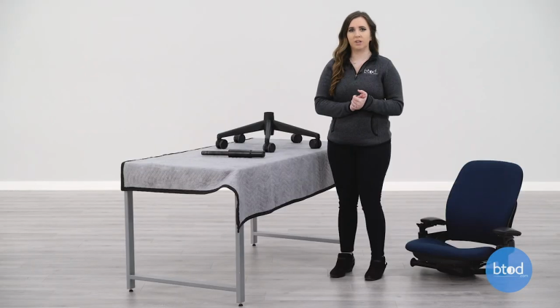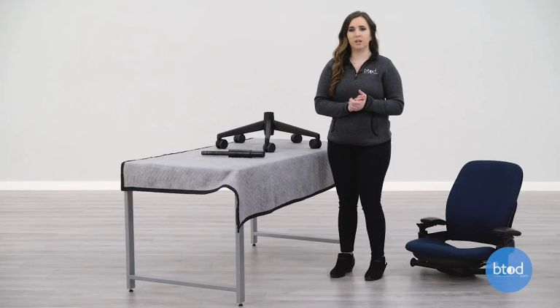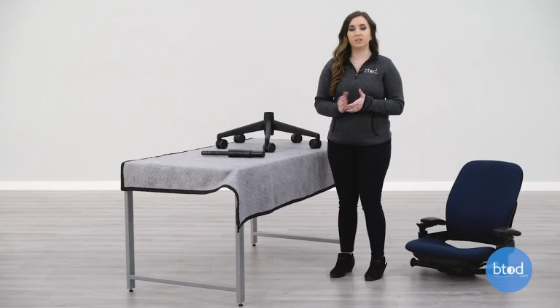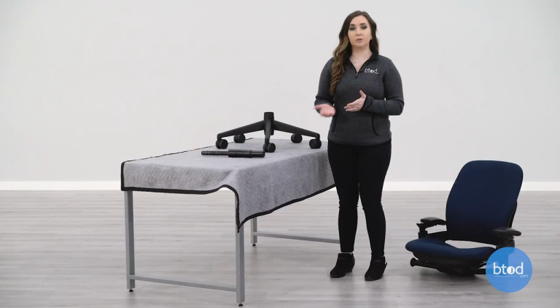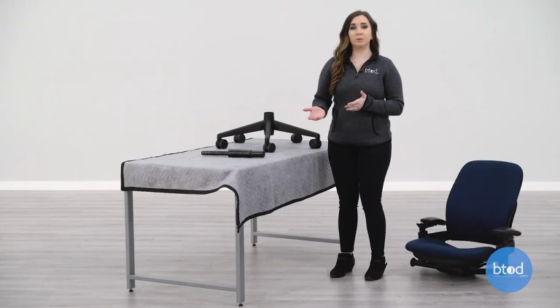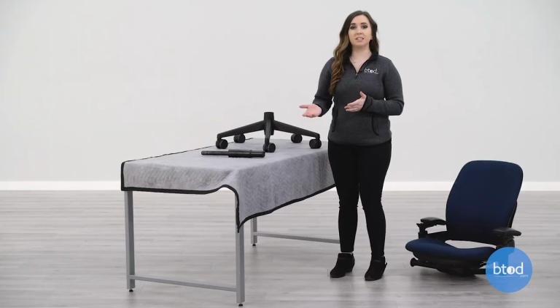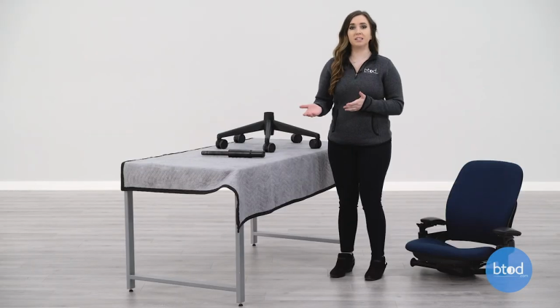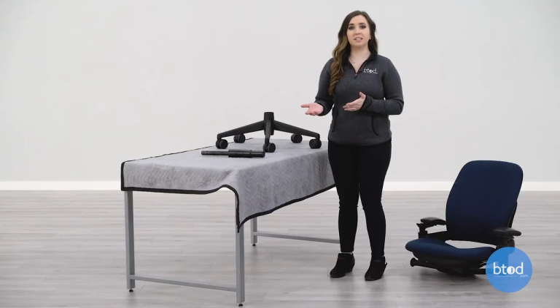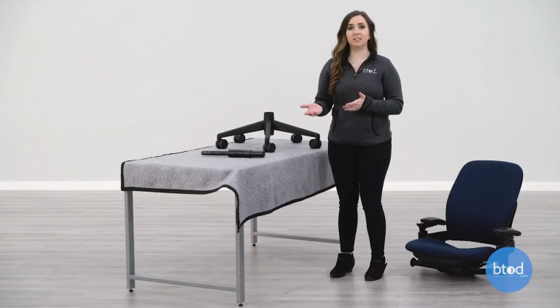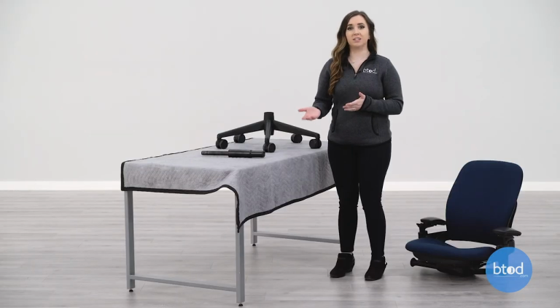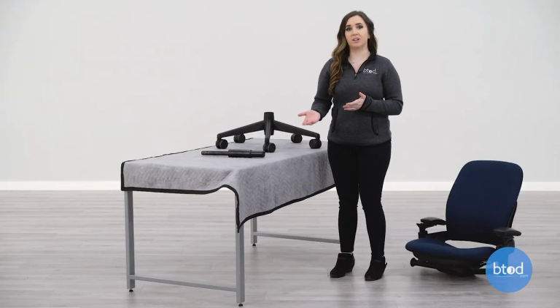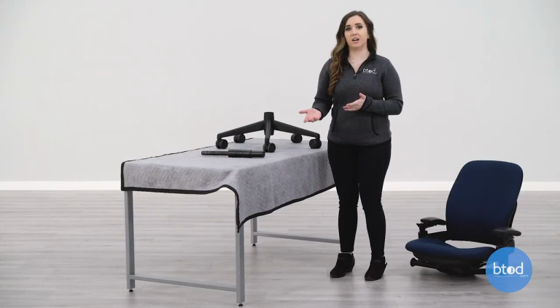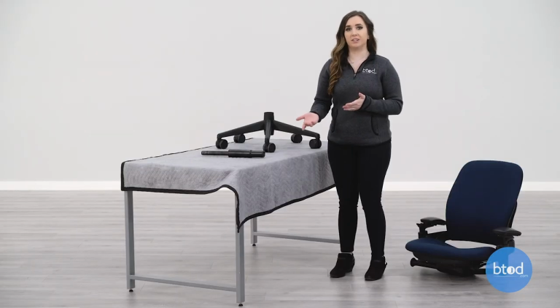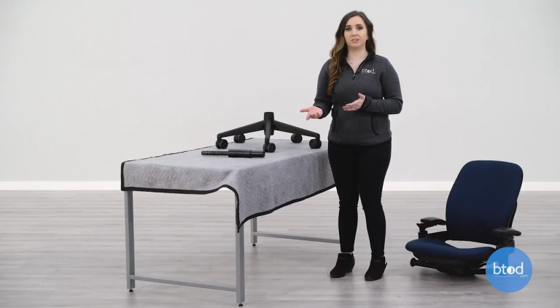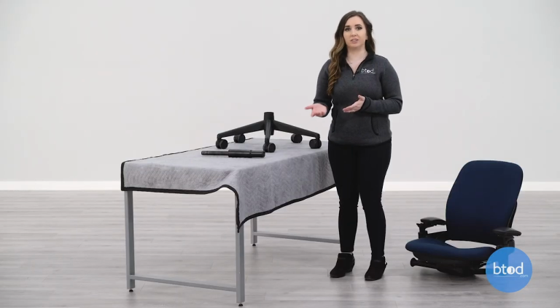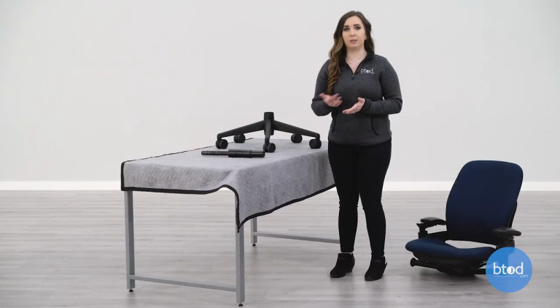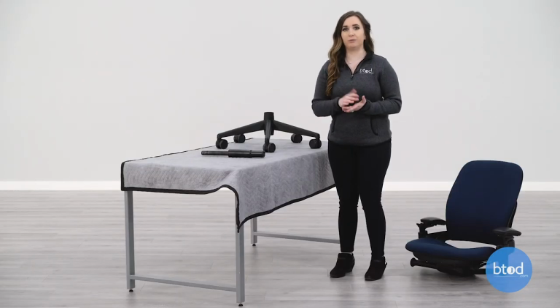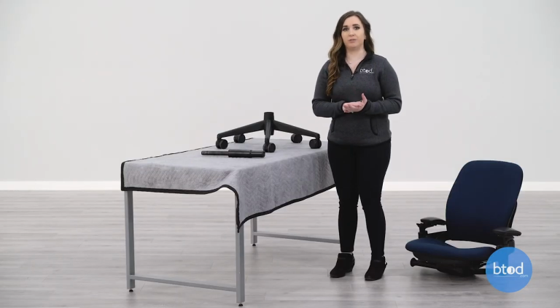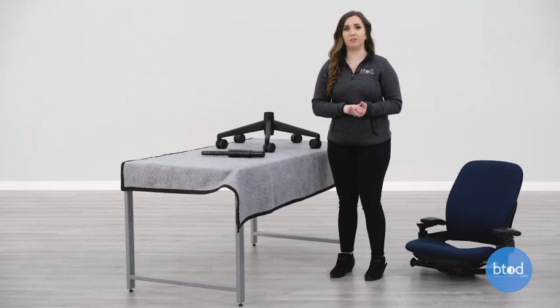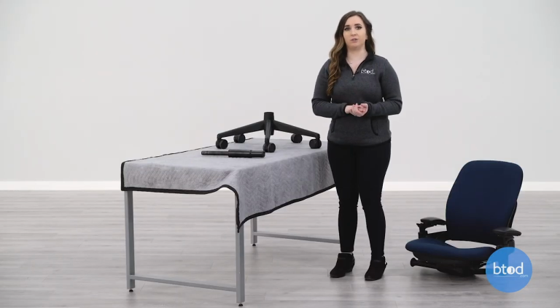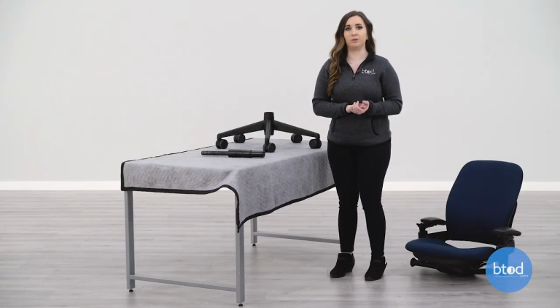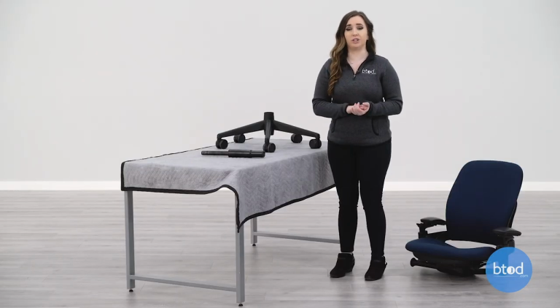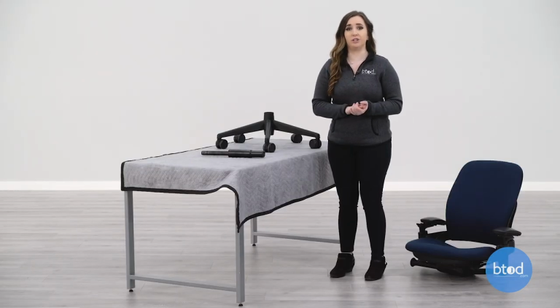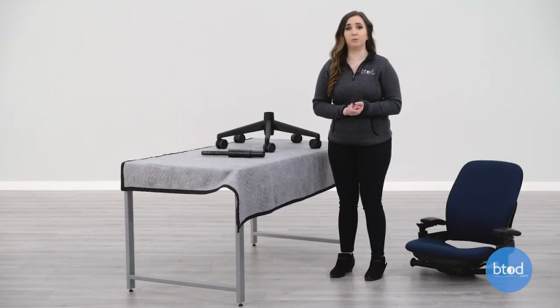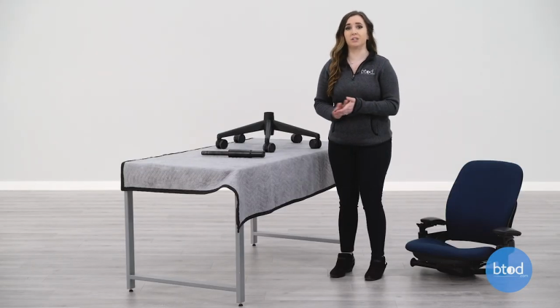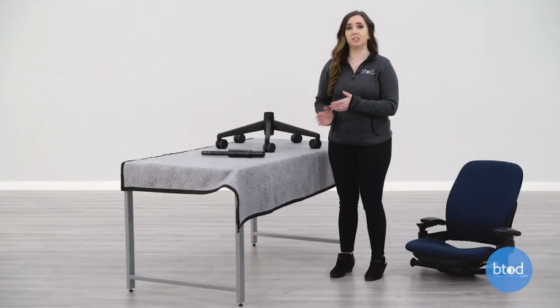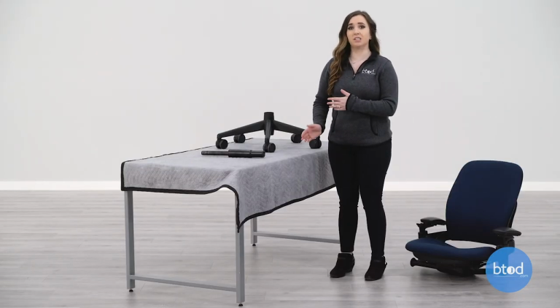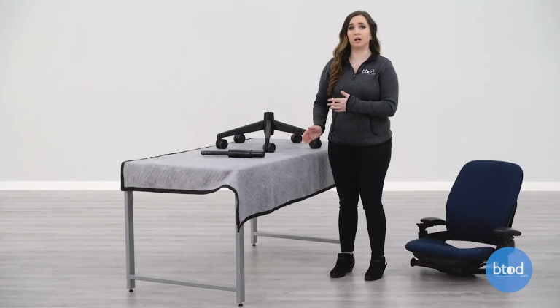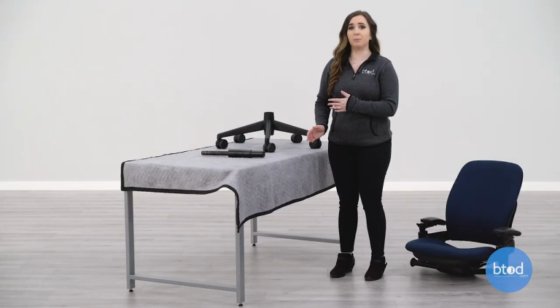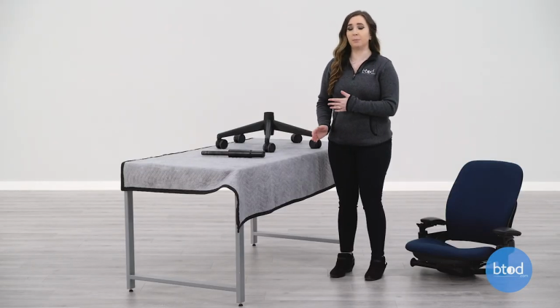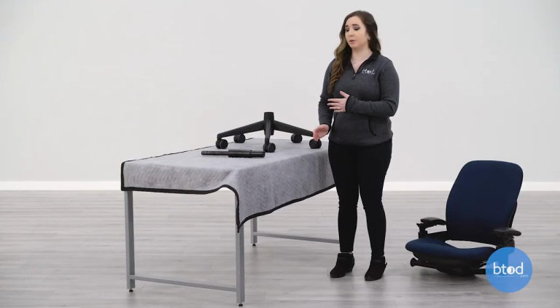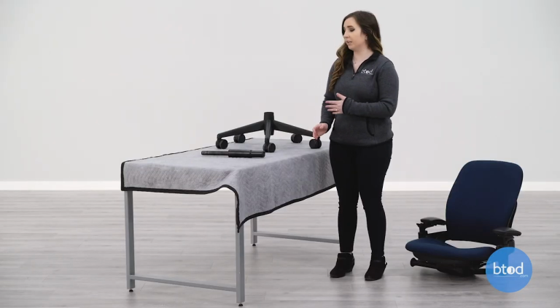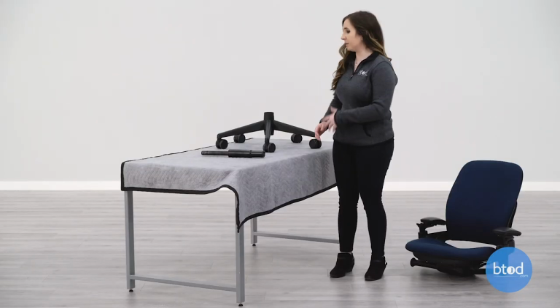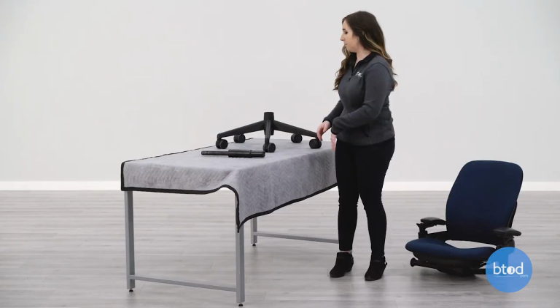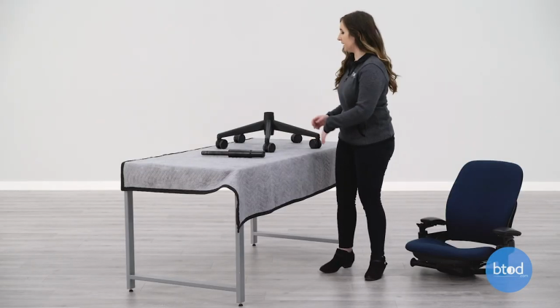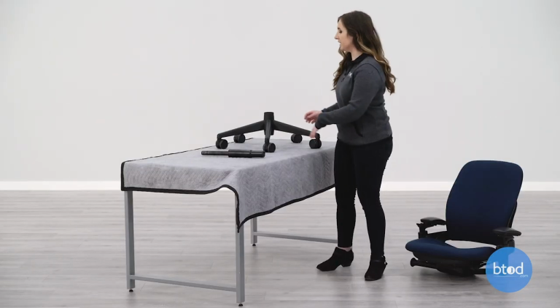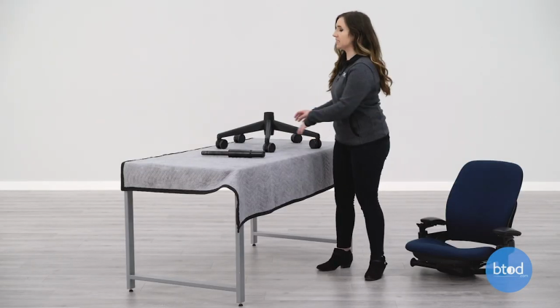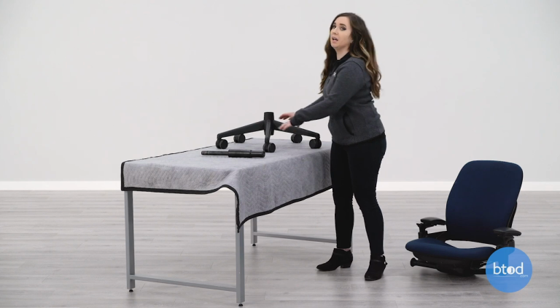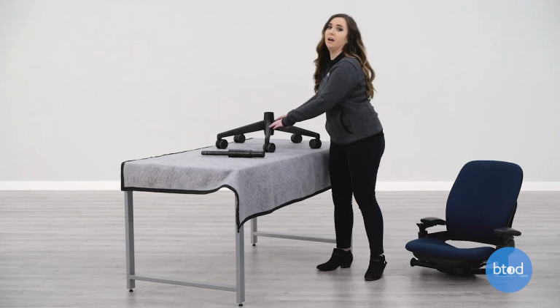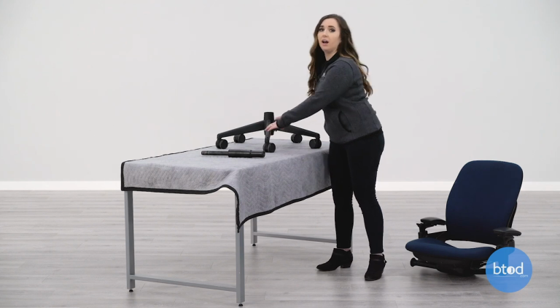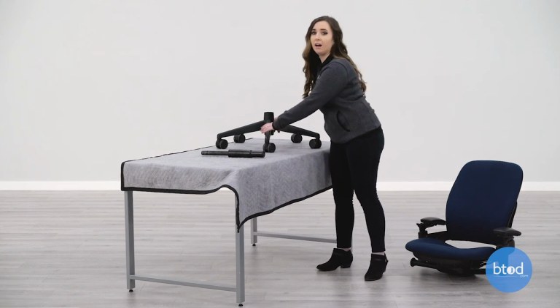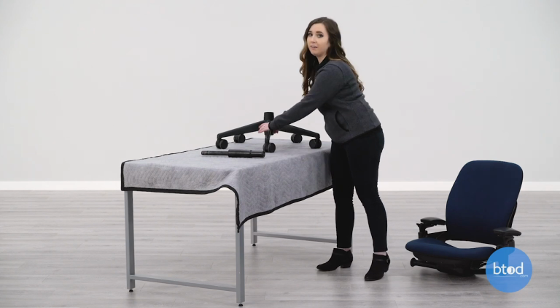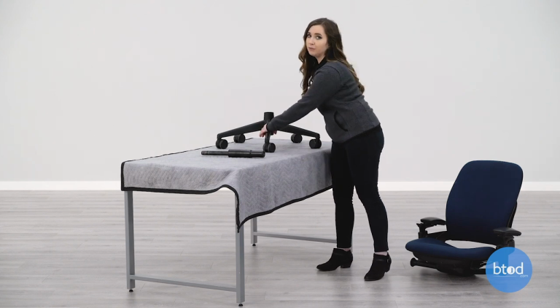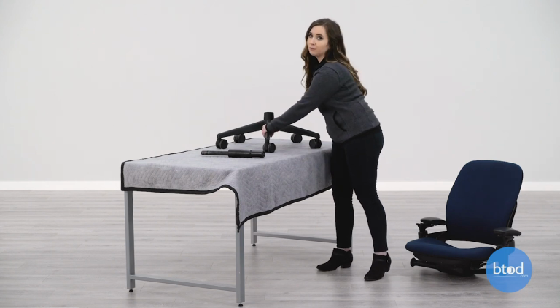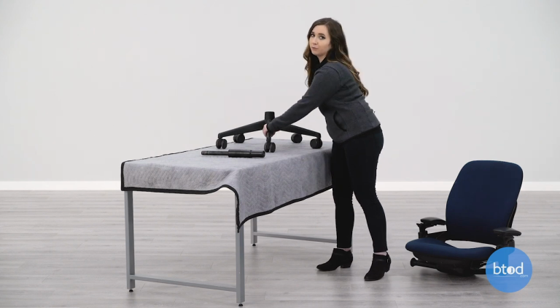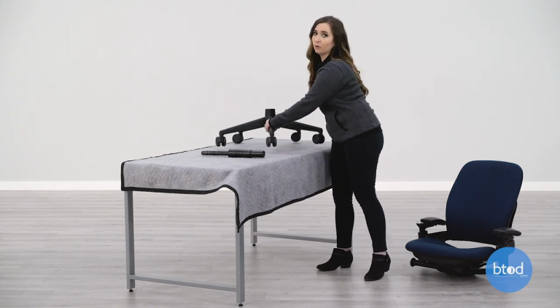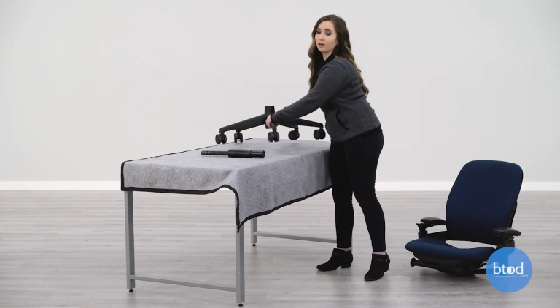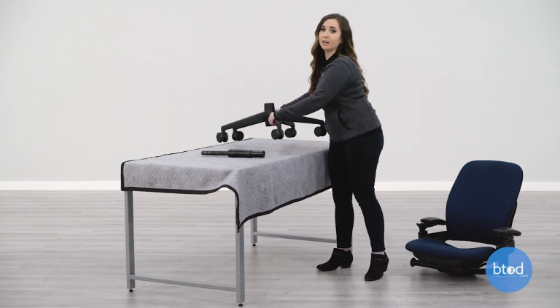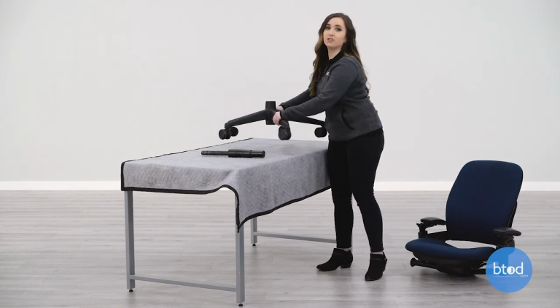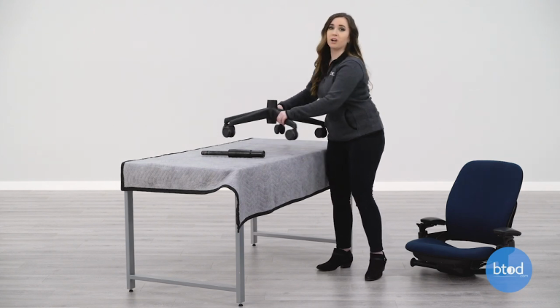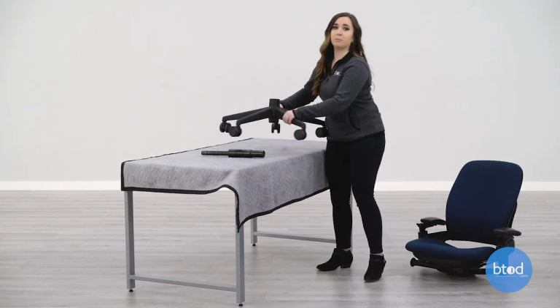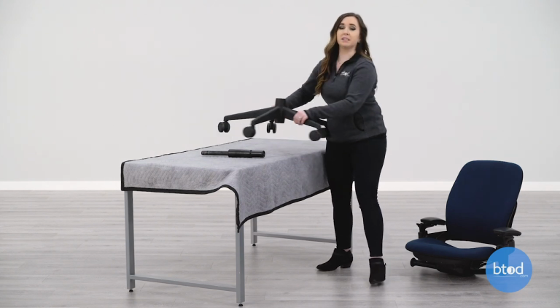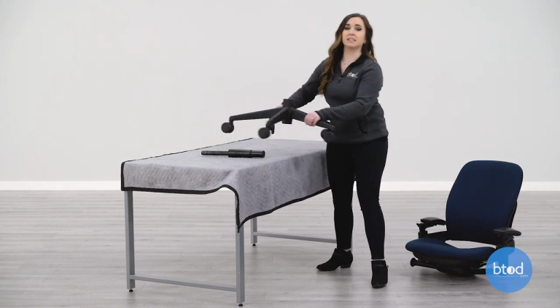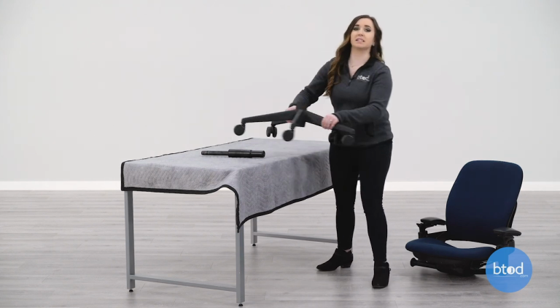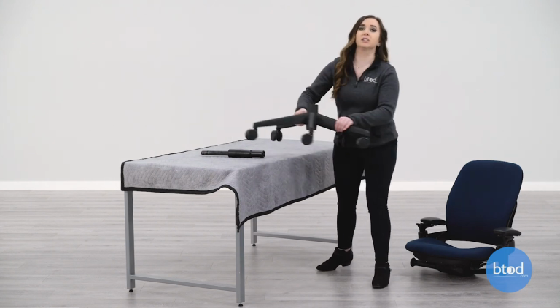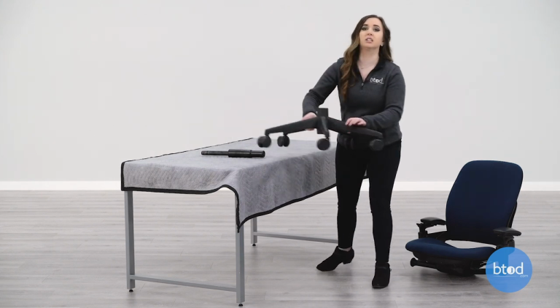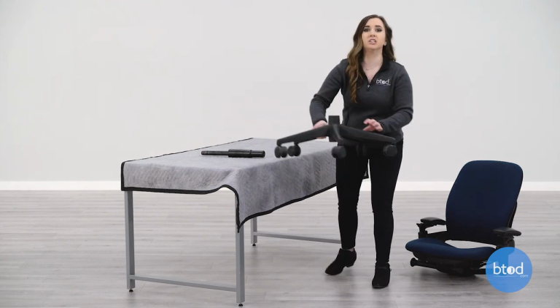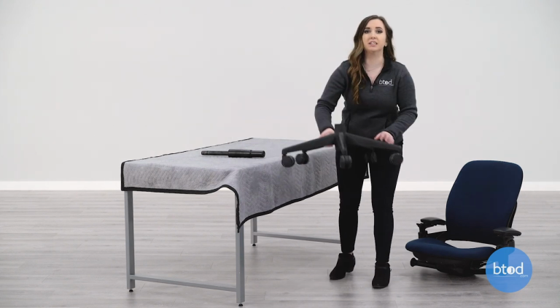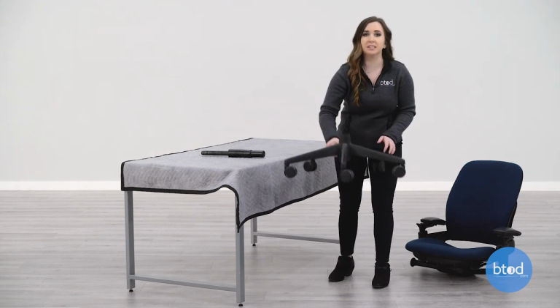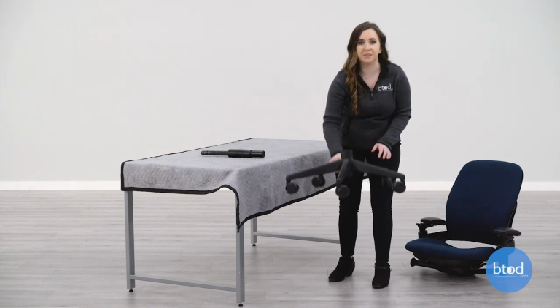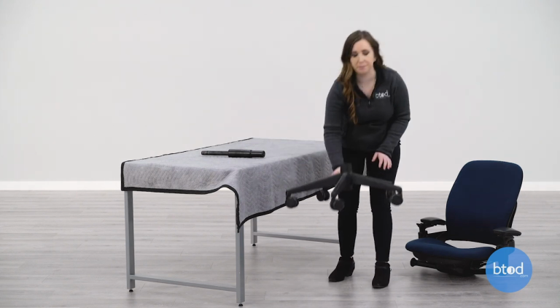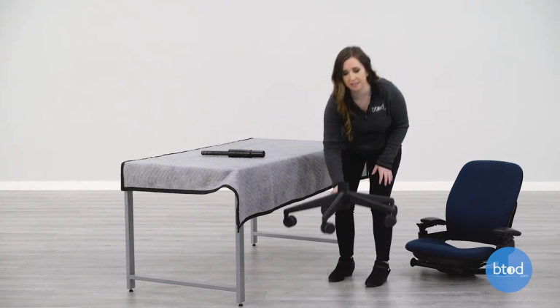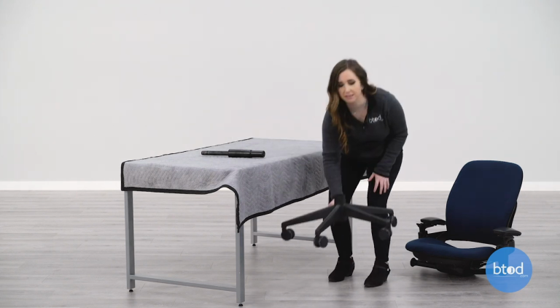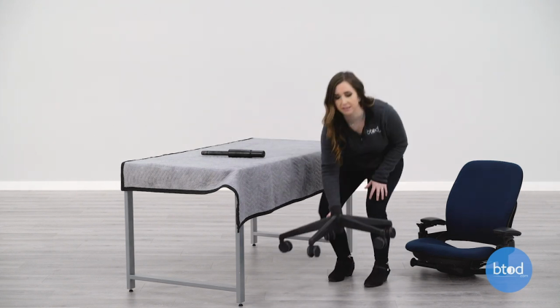To replace the cylinder on your Leap V2 chair, start by putting the base on the floor and dropping the cylinder into the base.